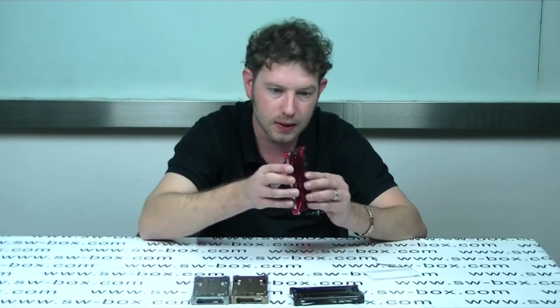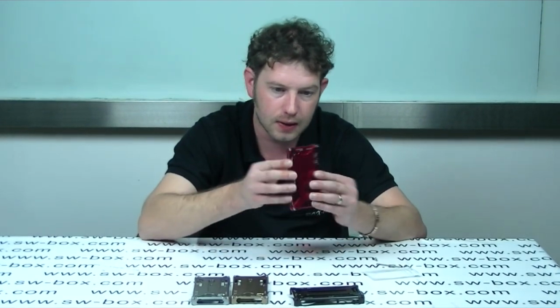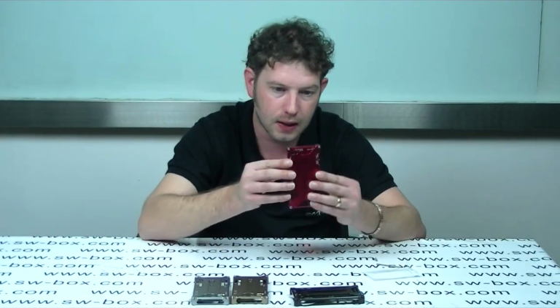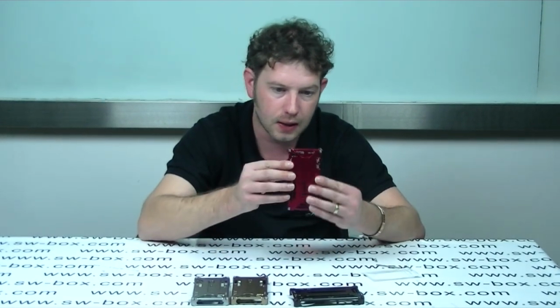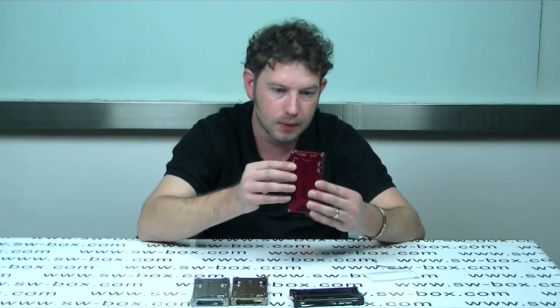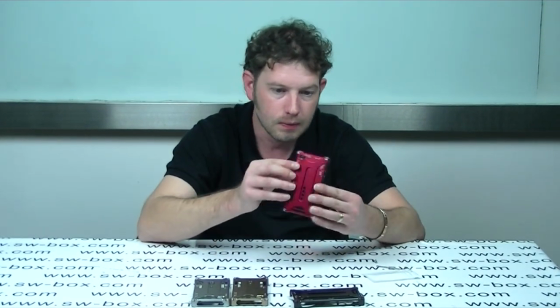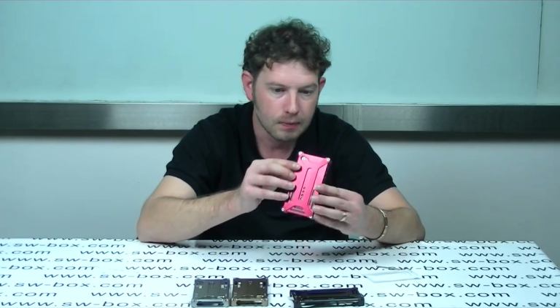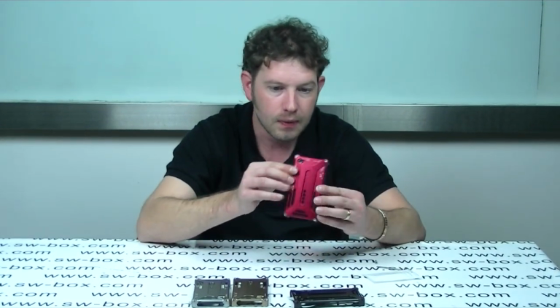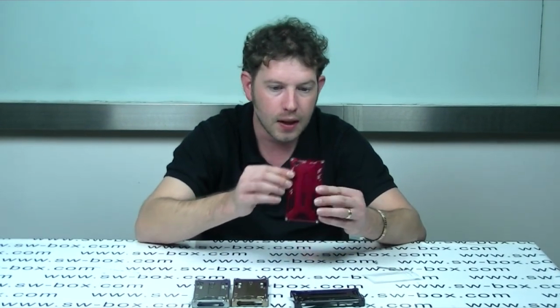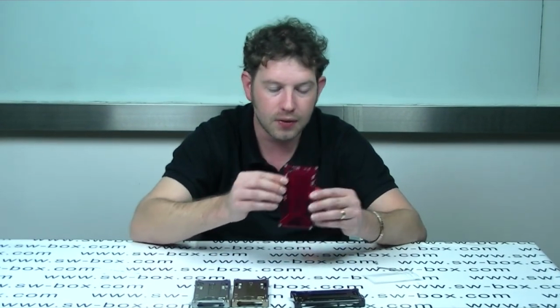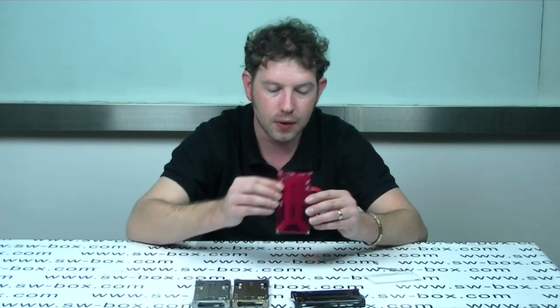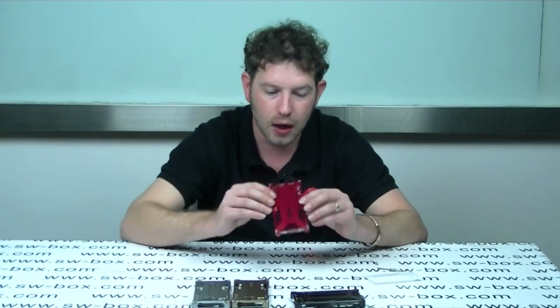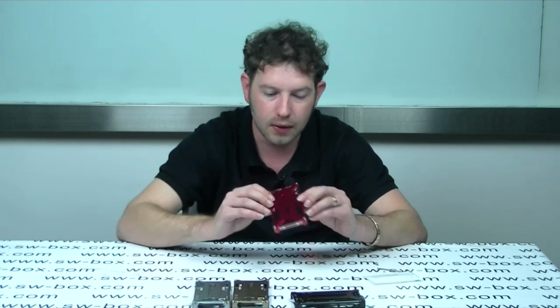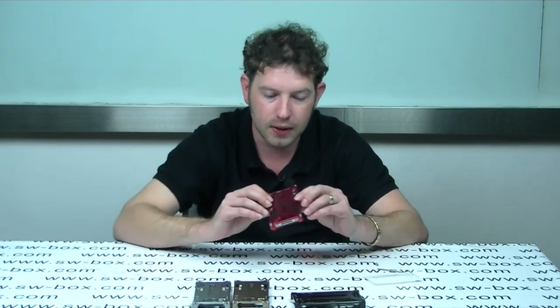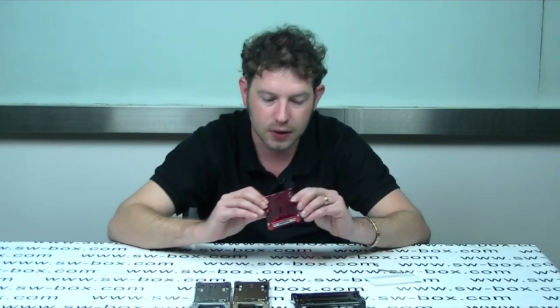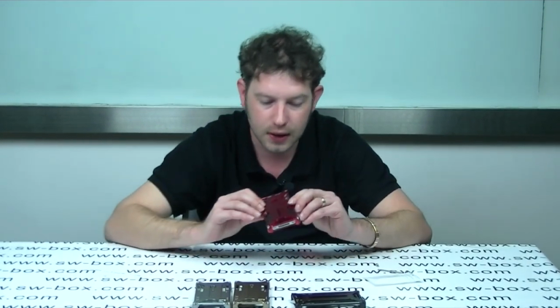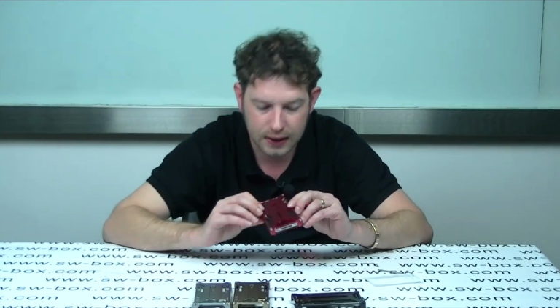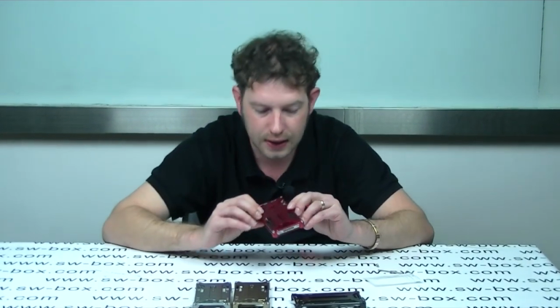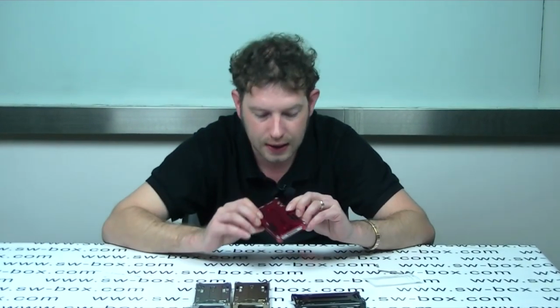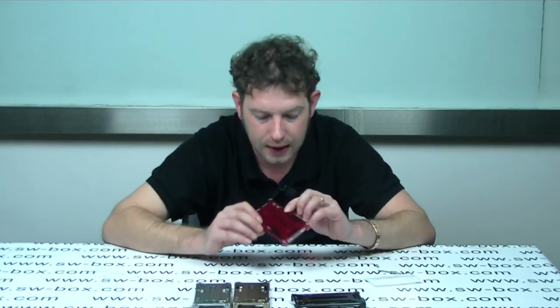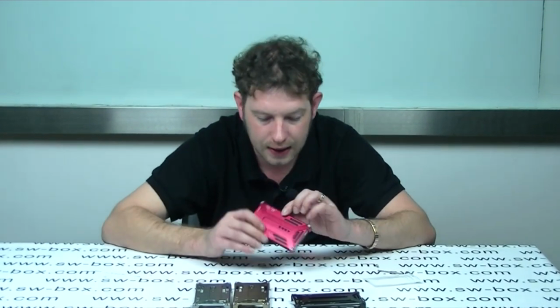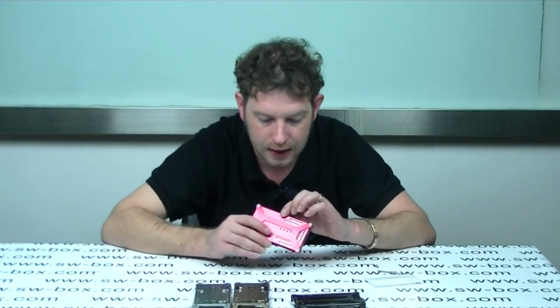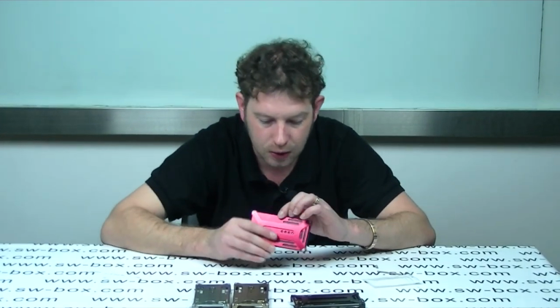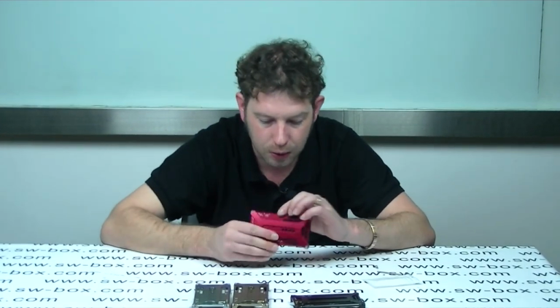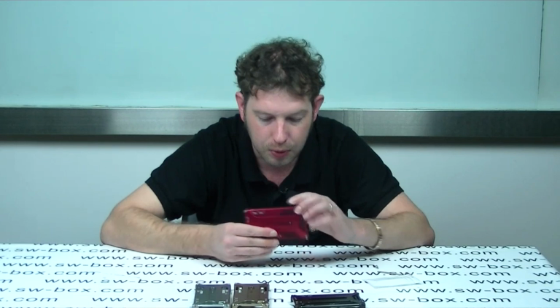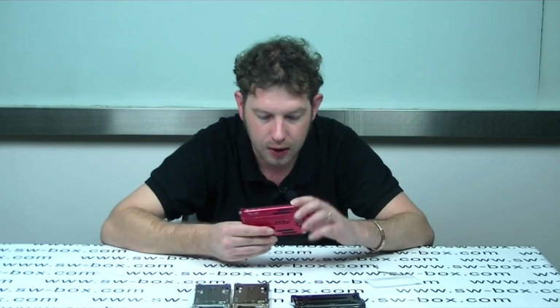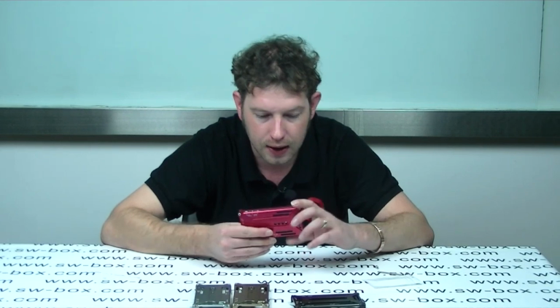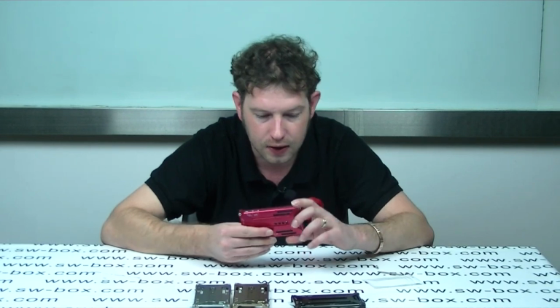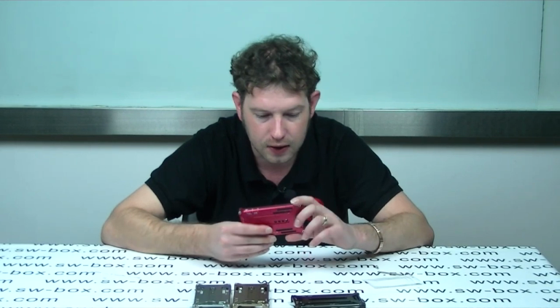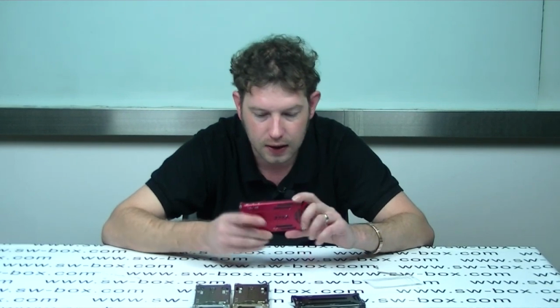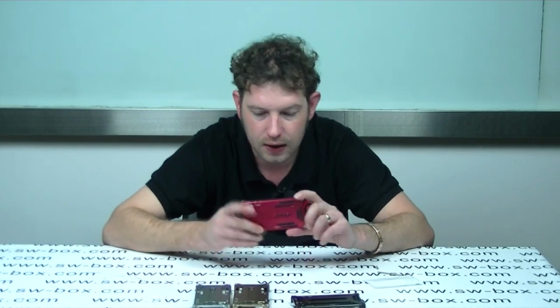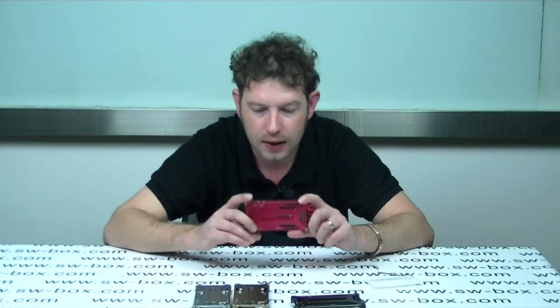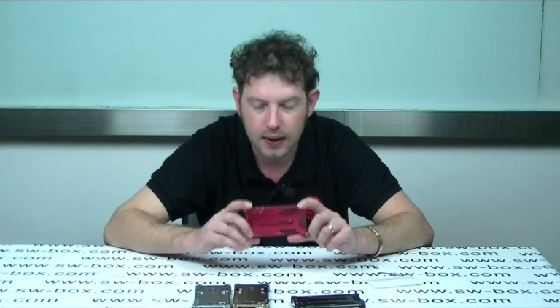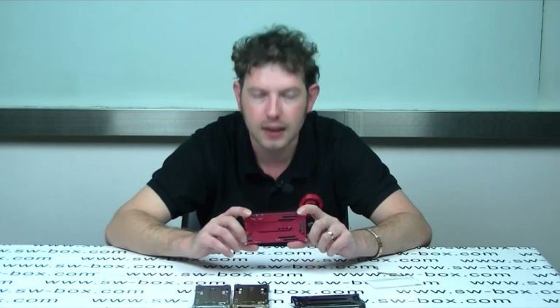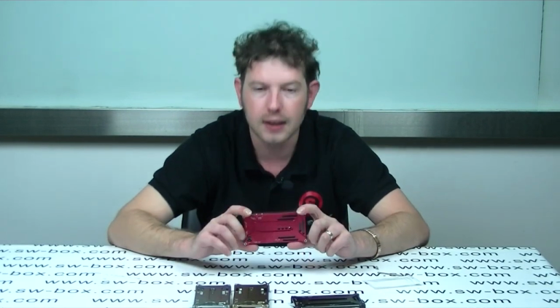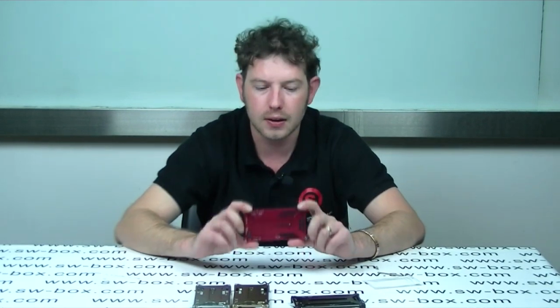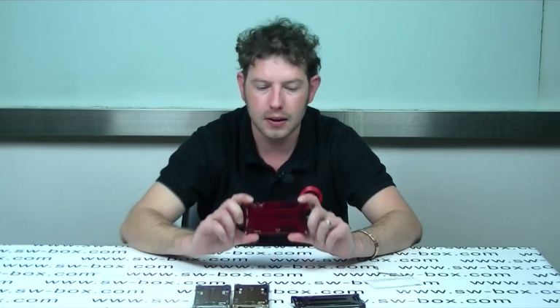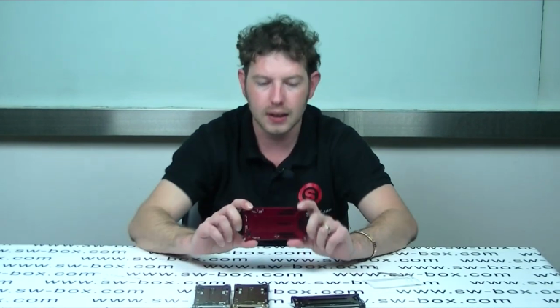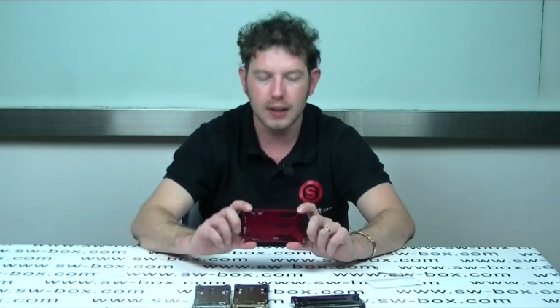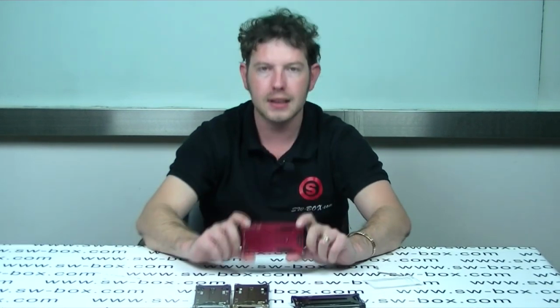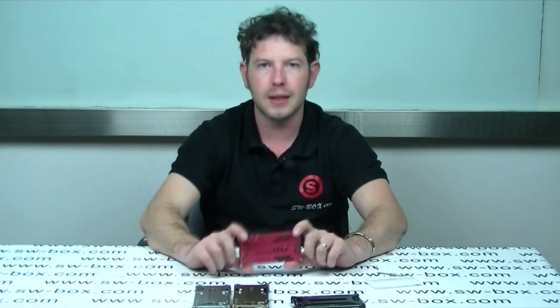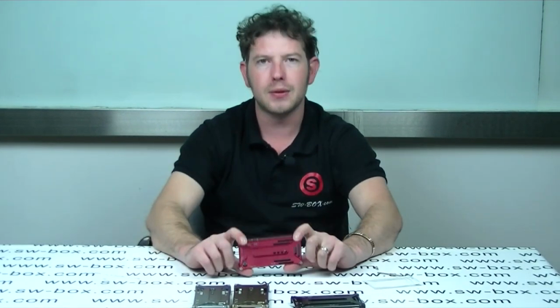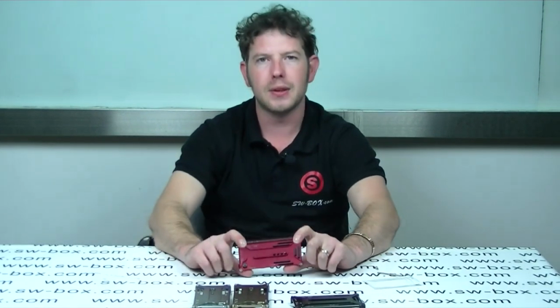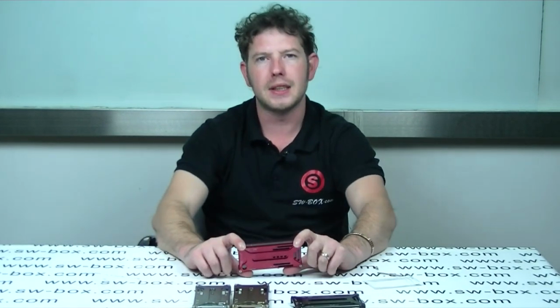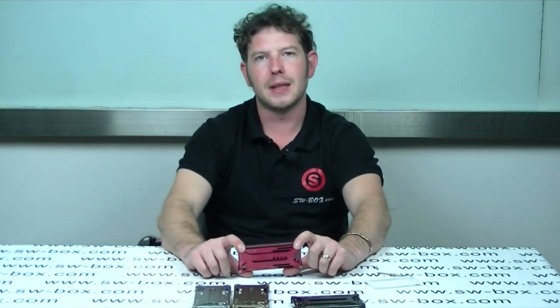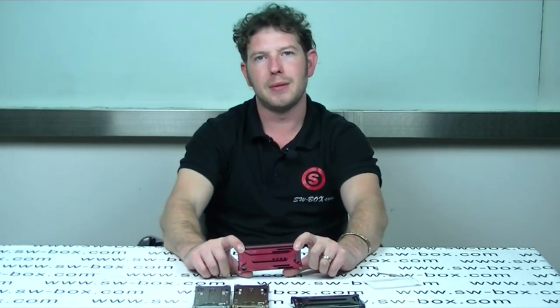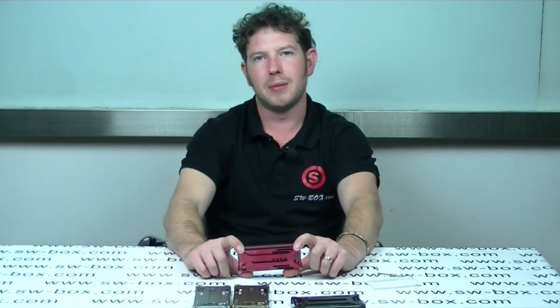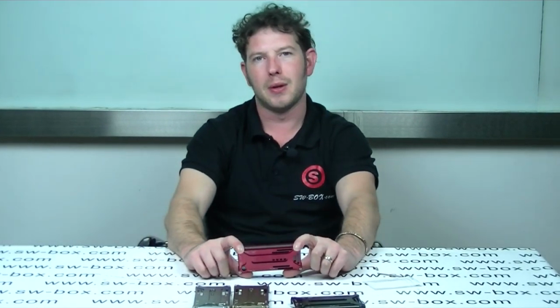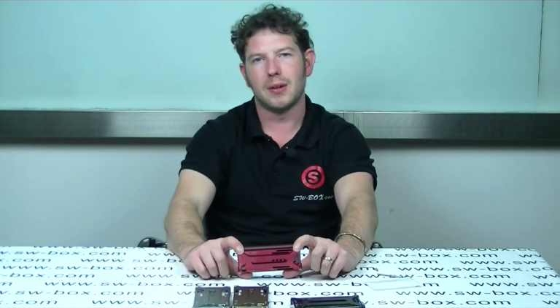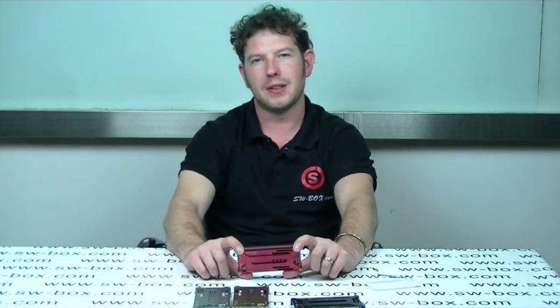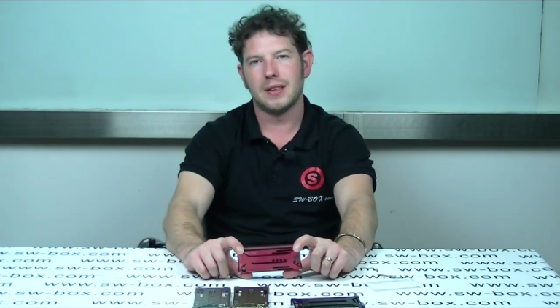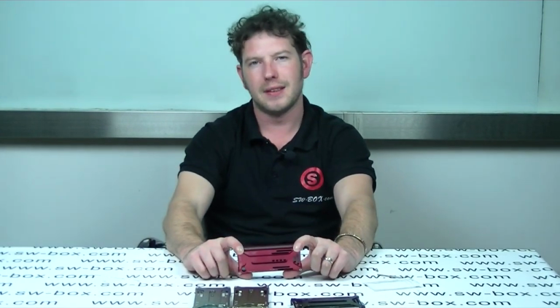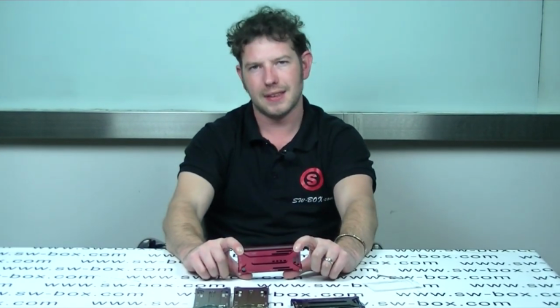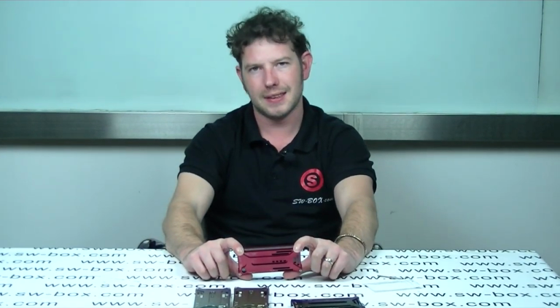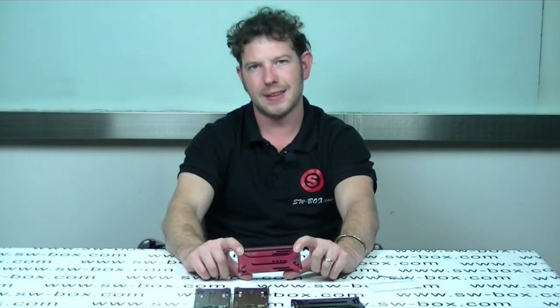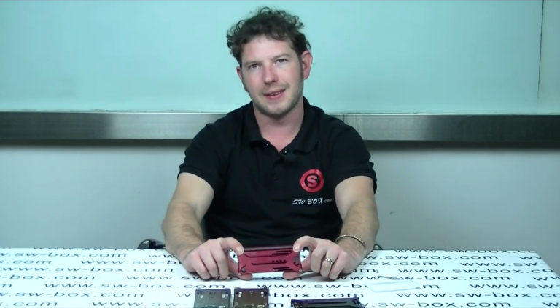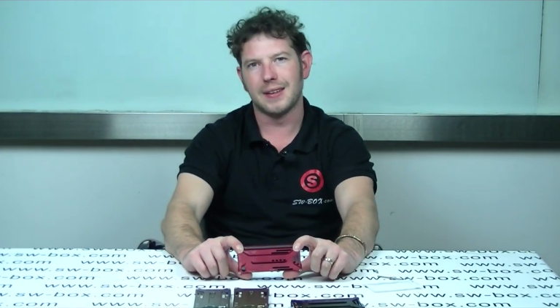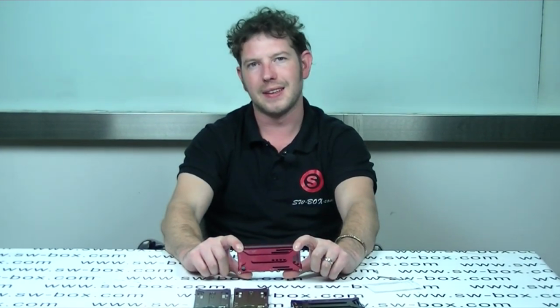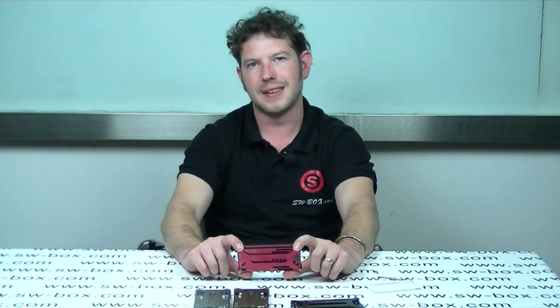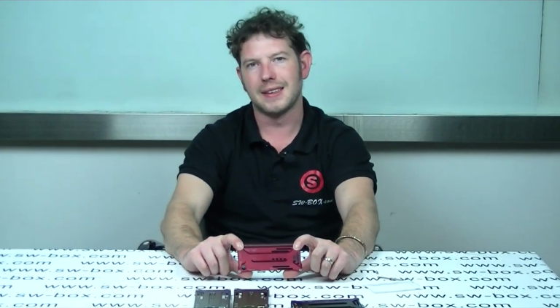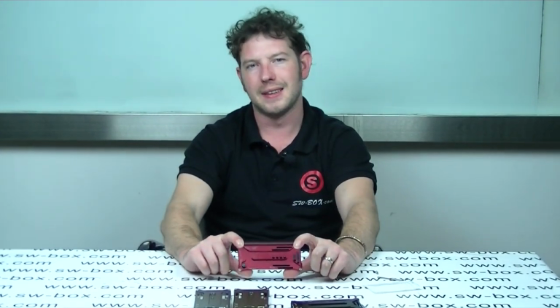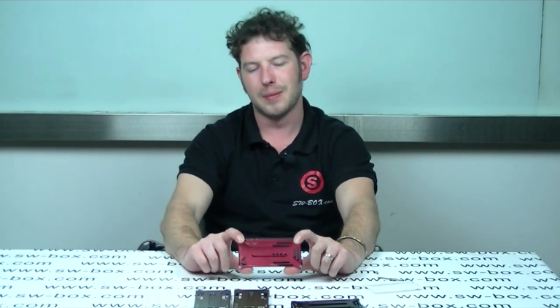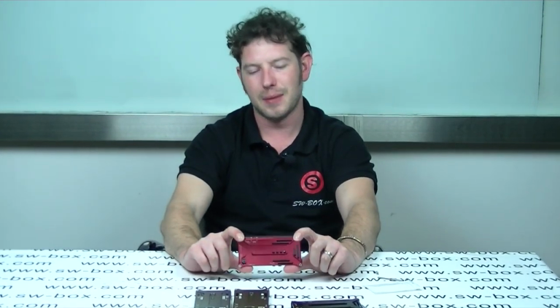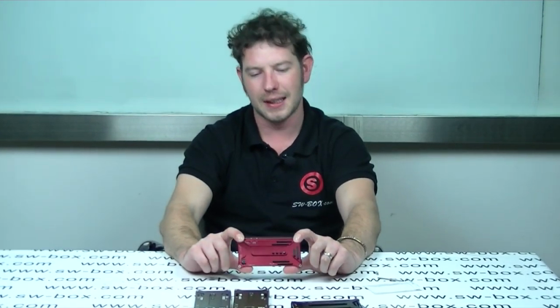So if you are interested in these sorts of products, come to our SW Box. Thanks a lot, guys. Bye.